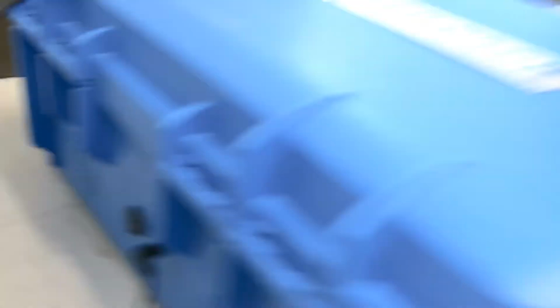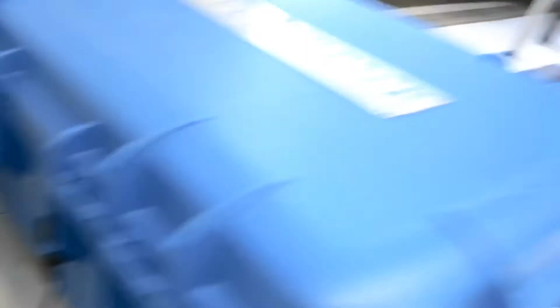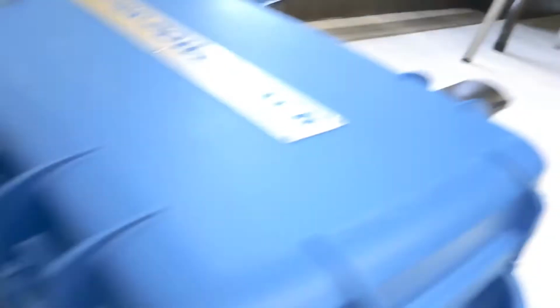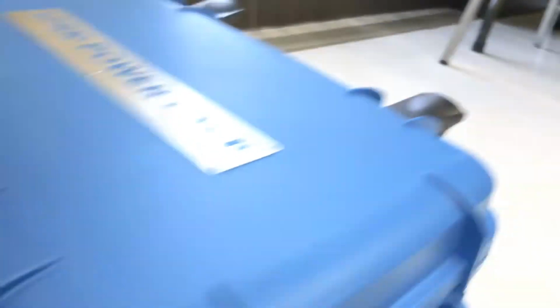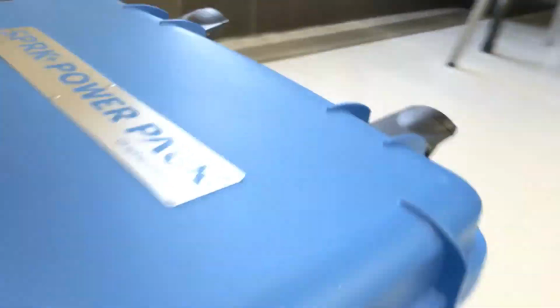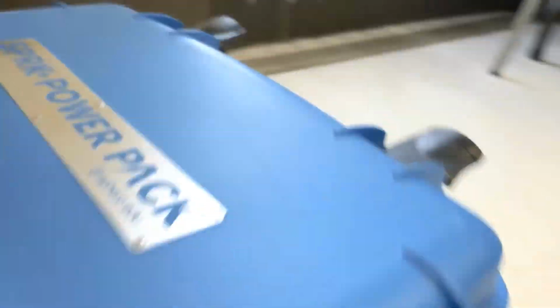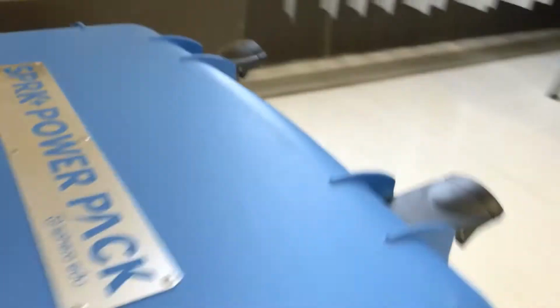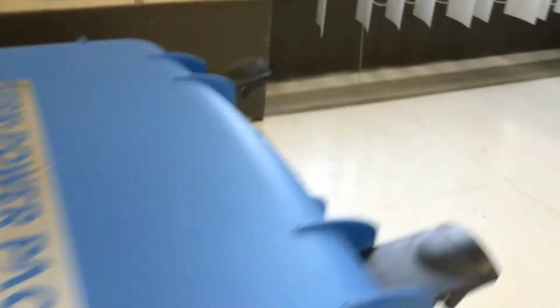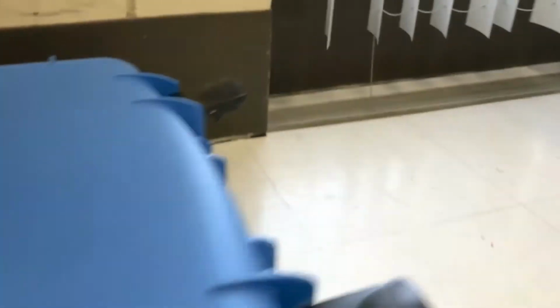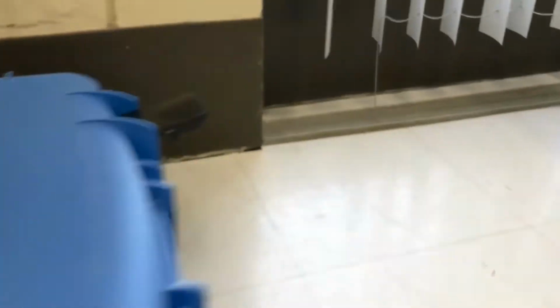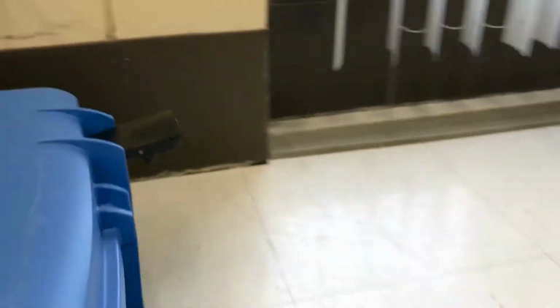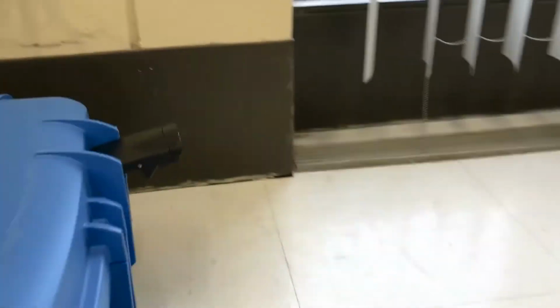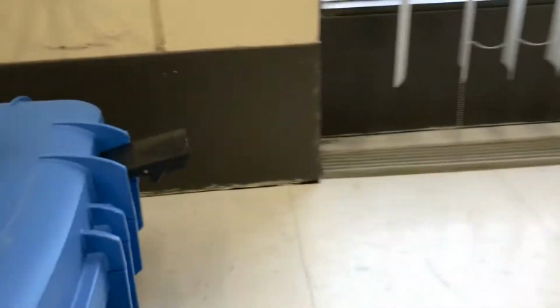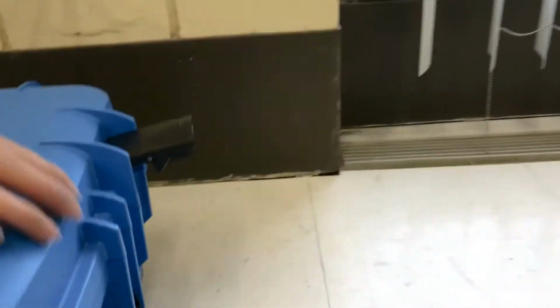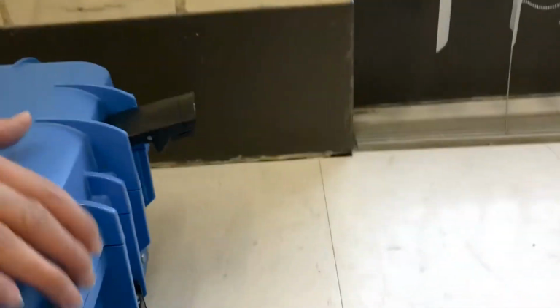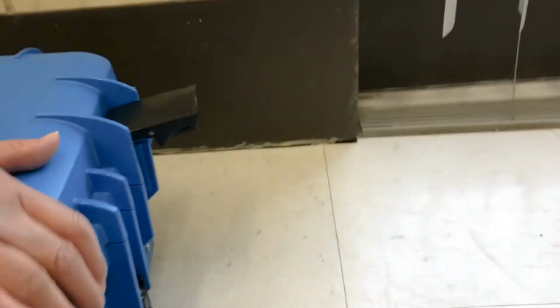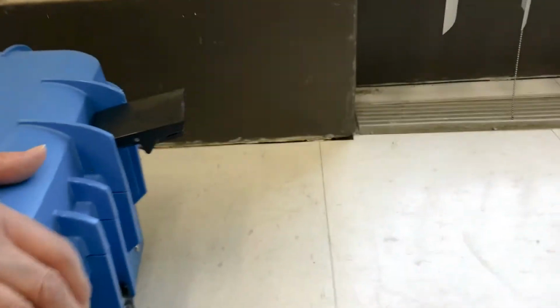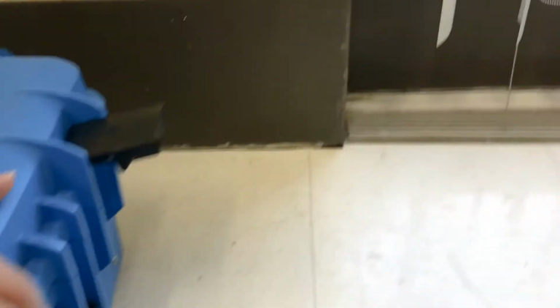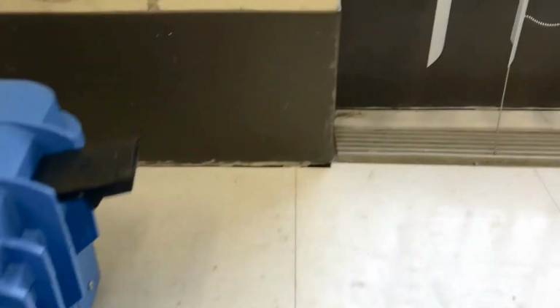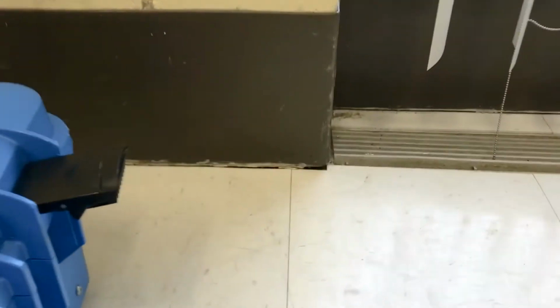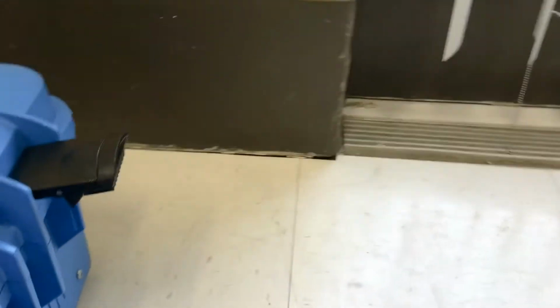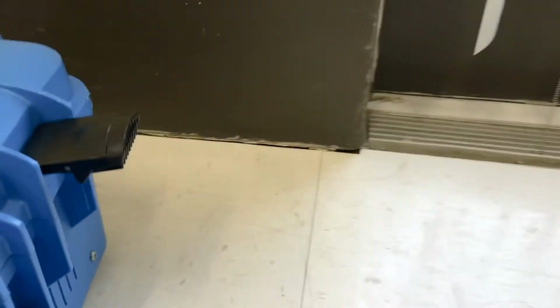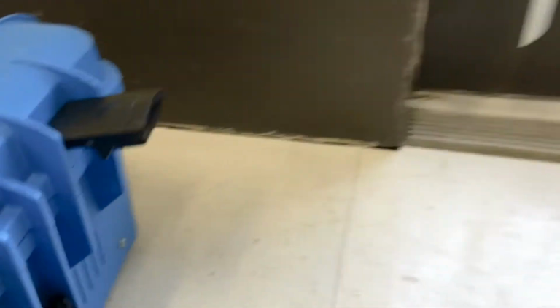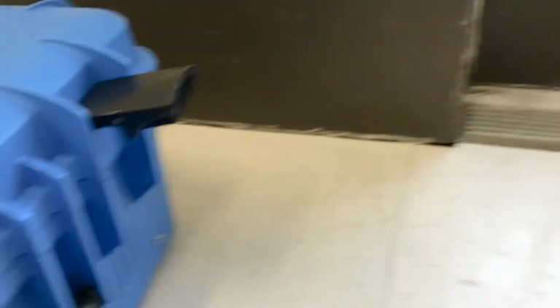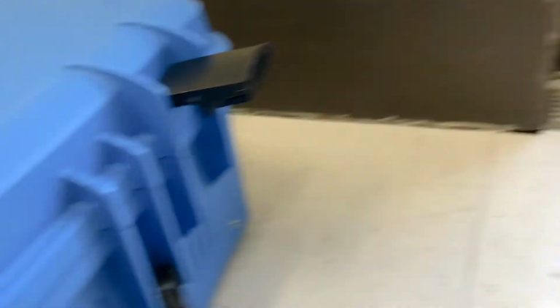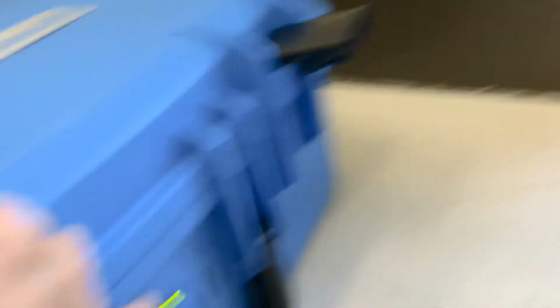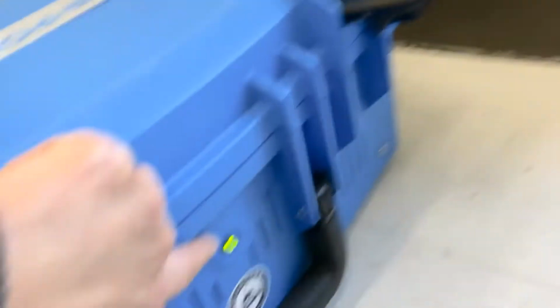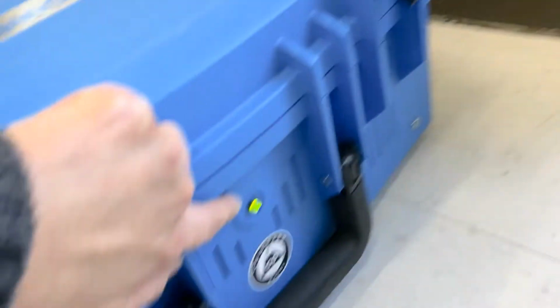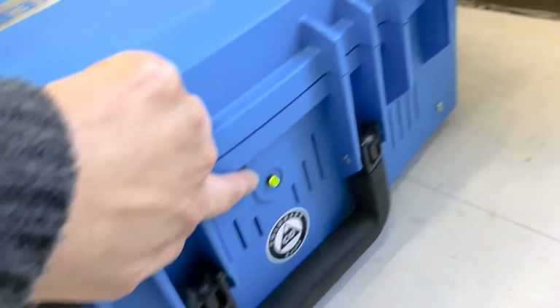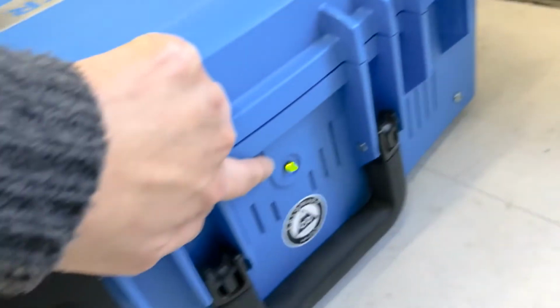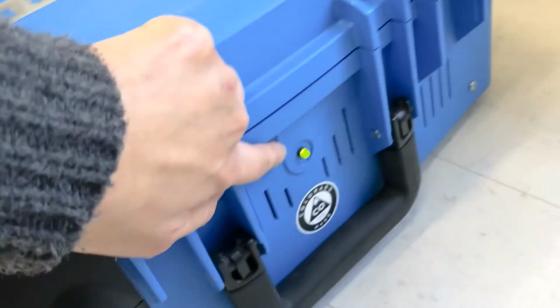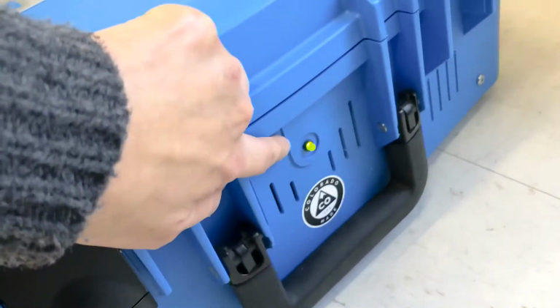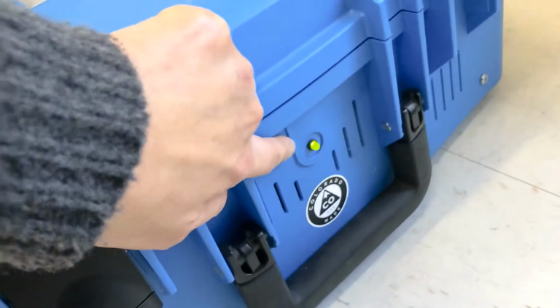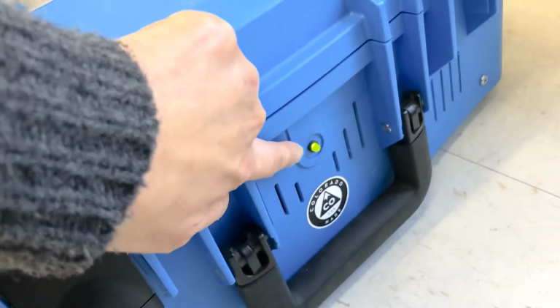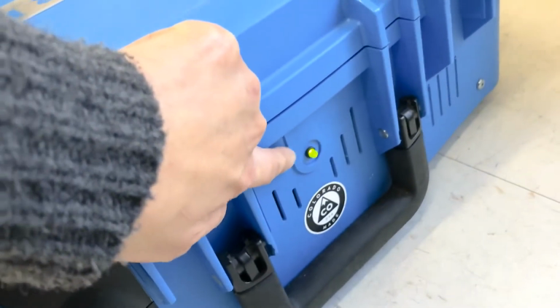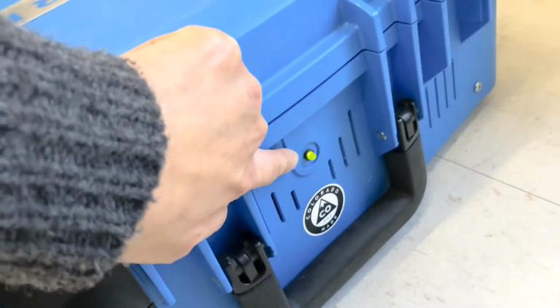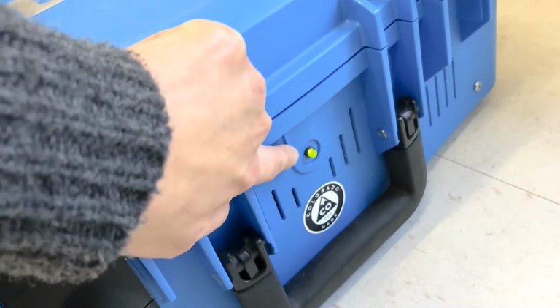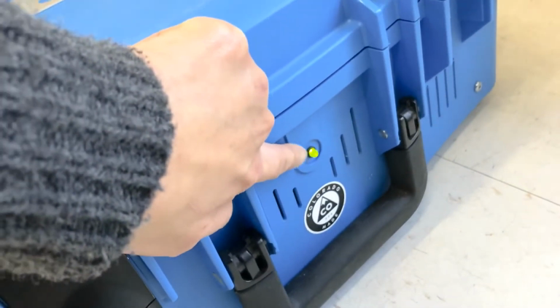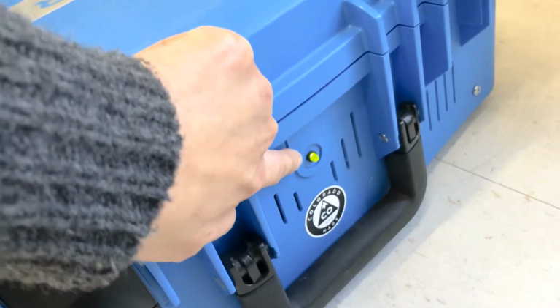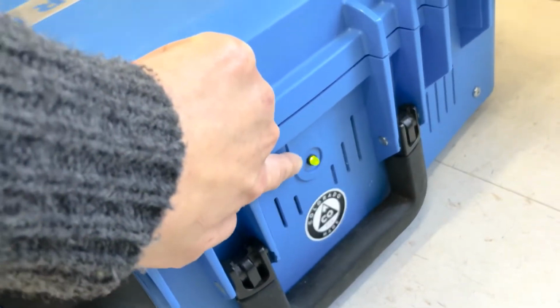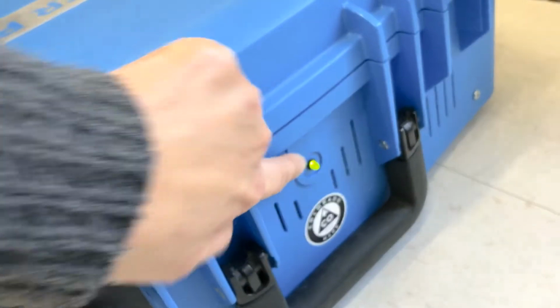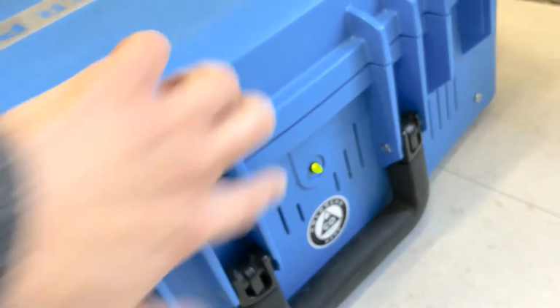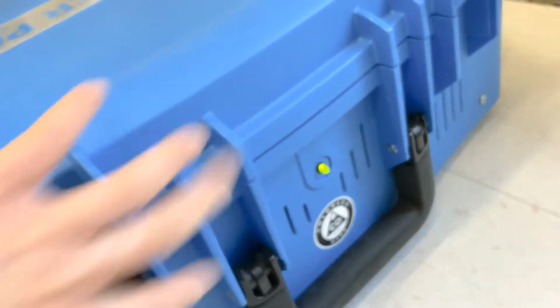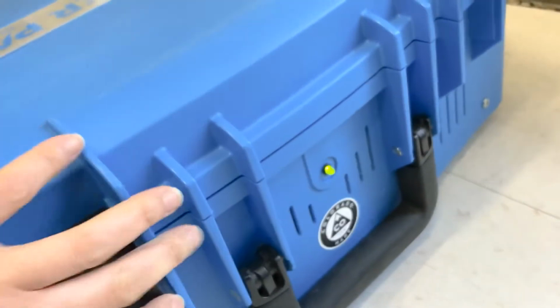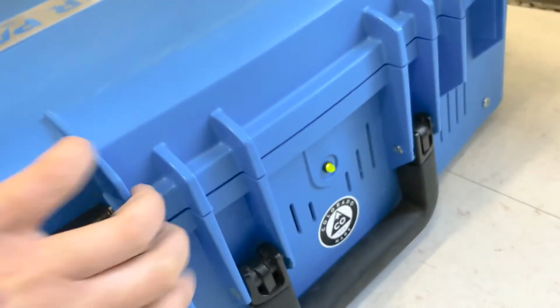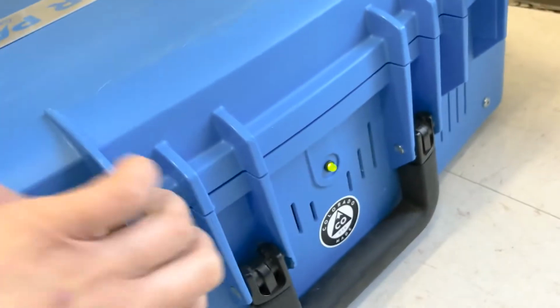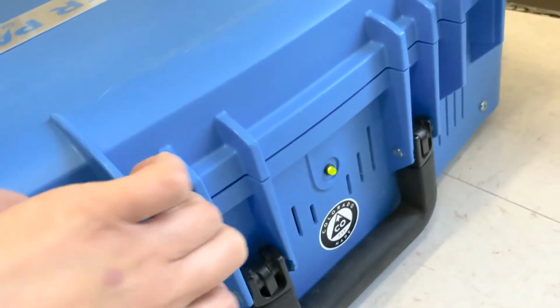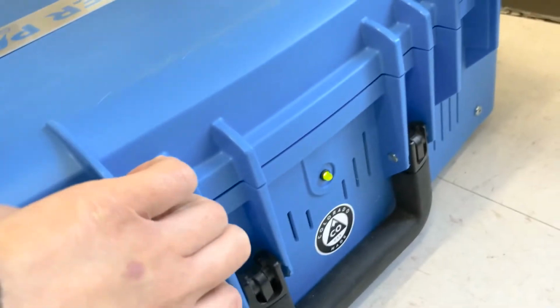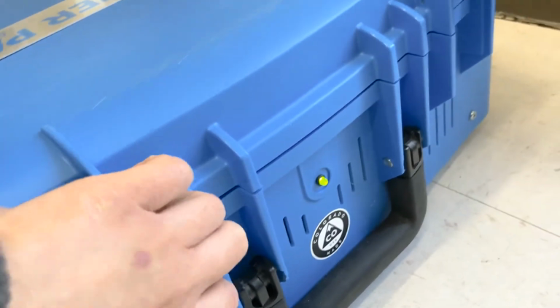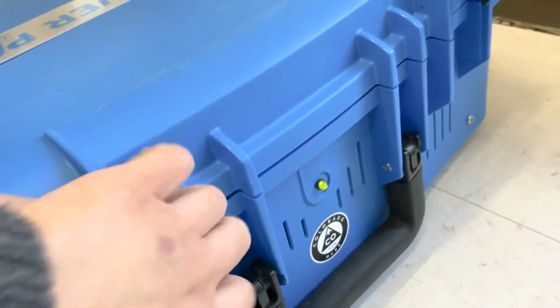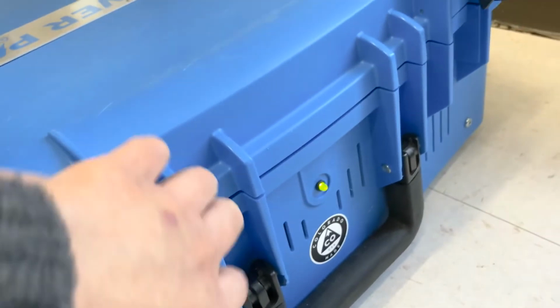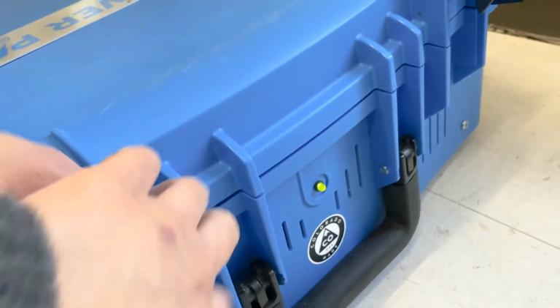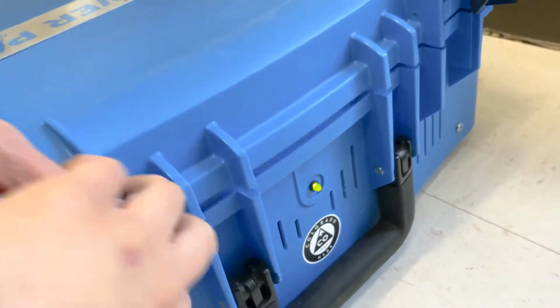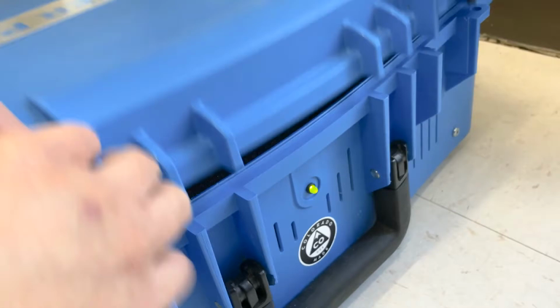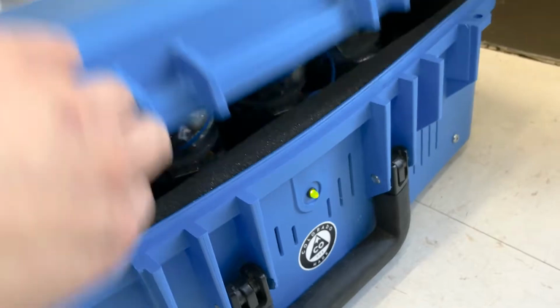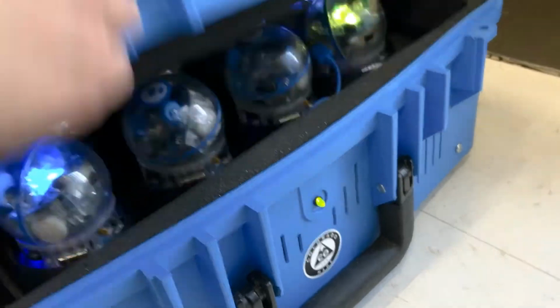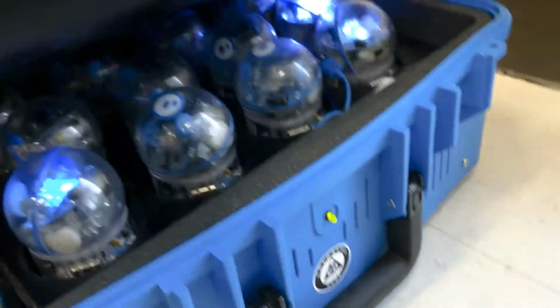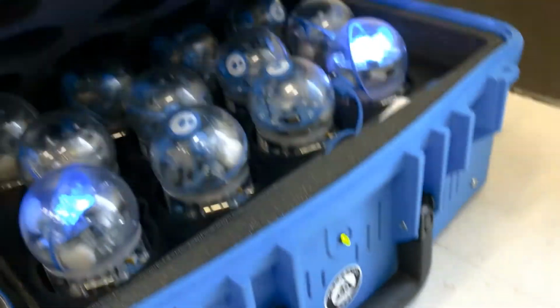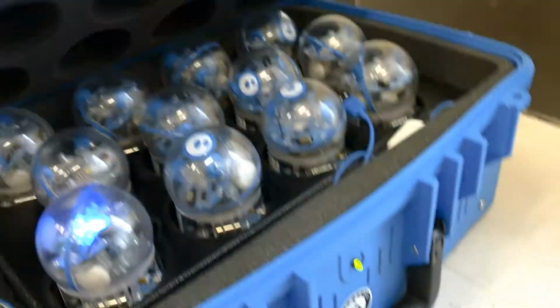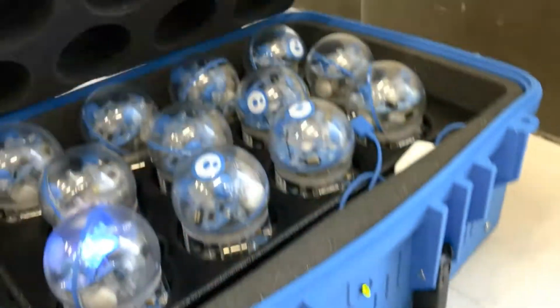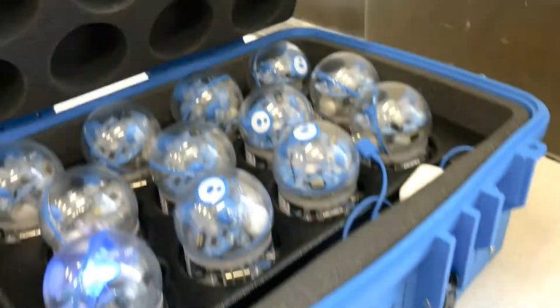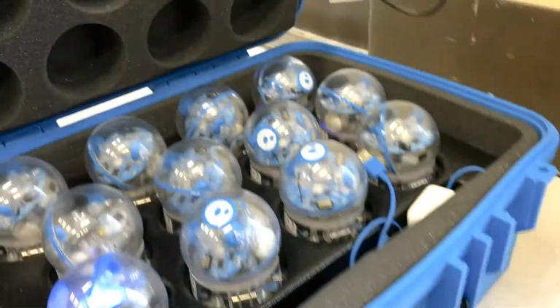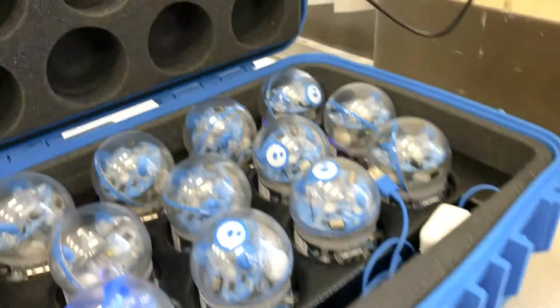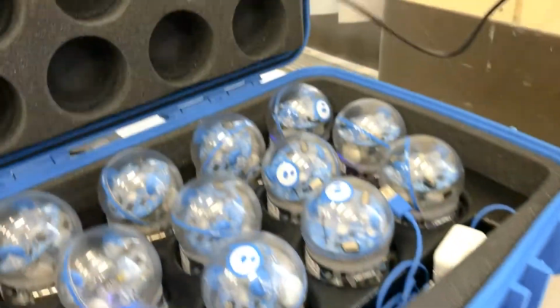And then you will see the green lights. And let's look inside.